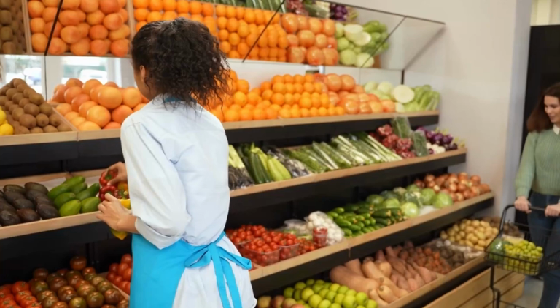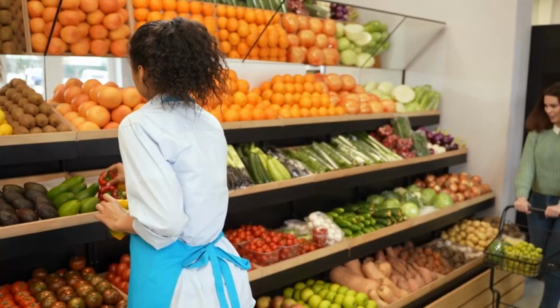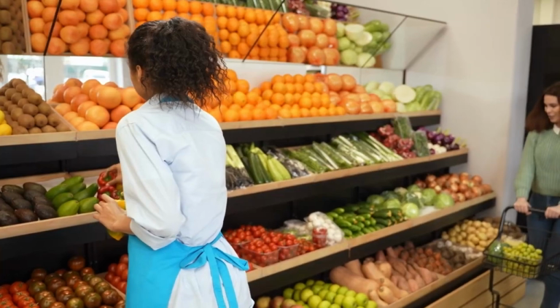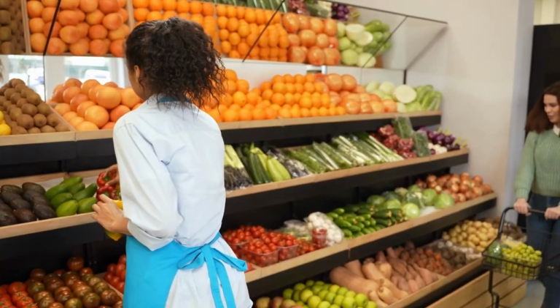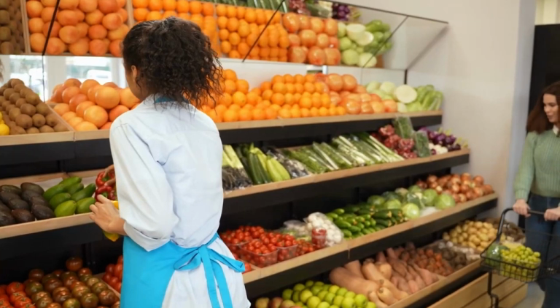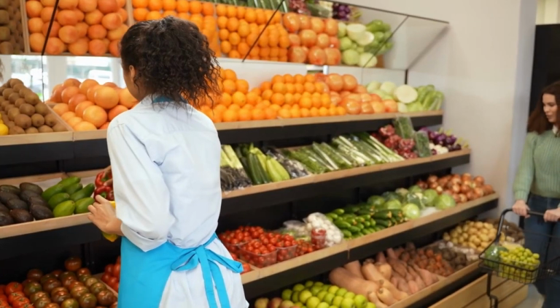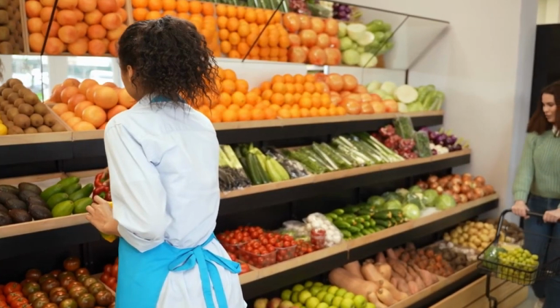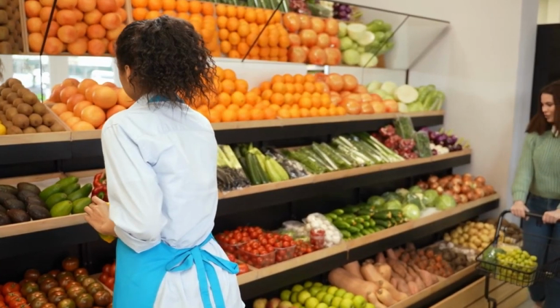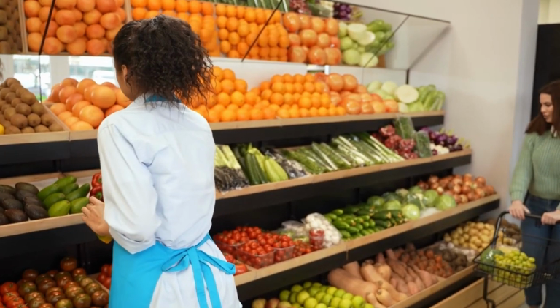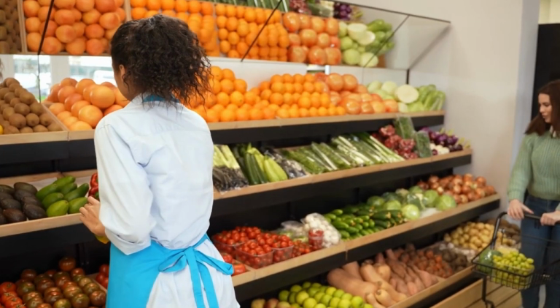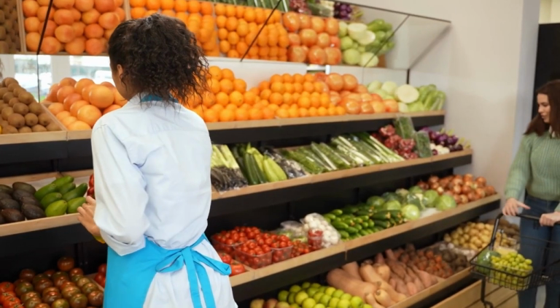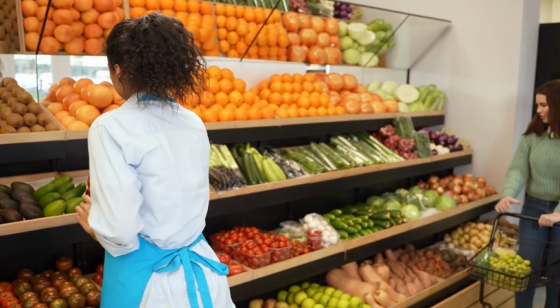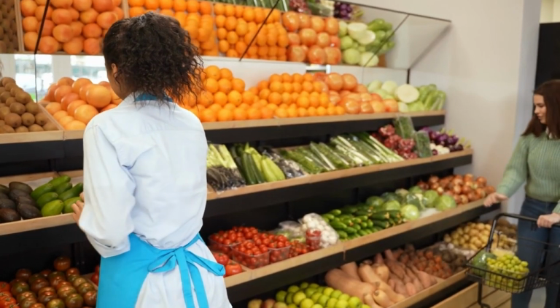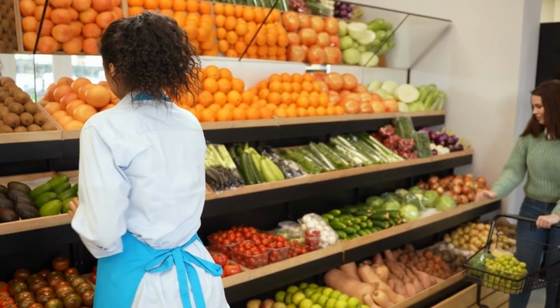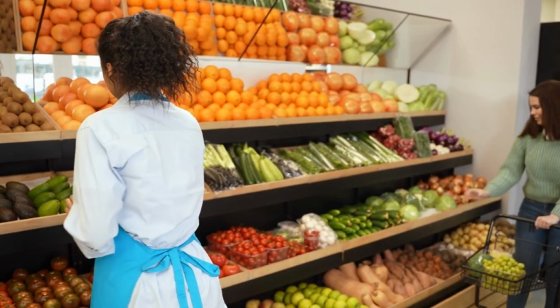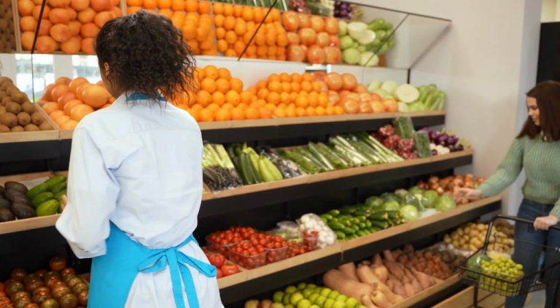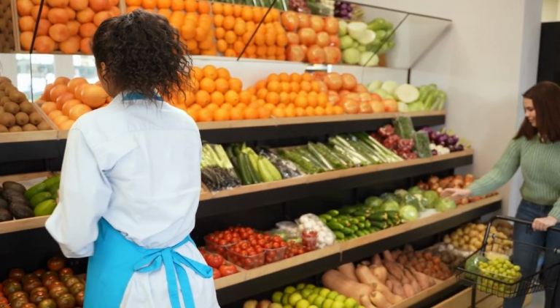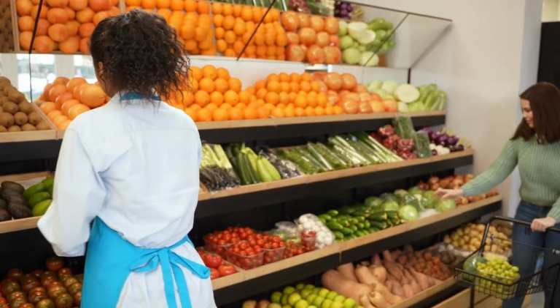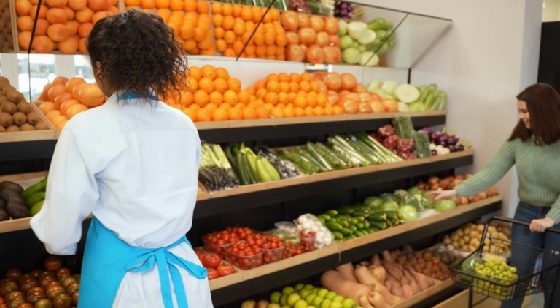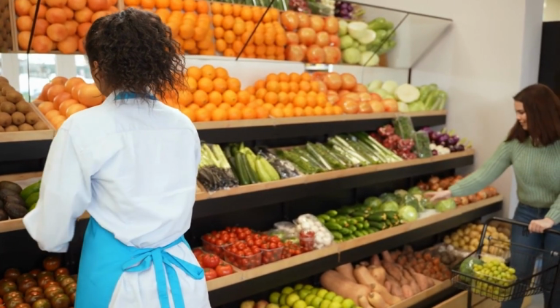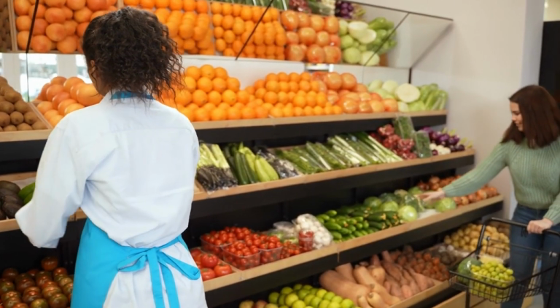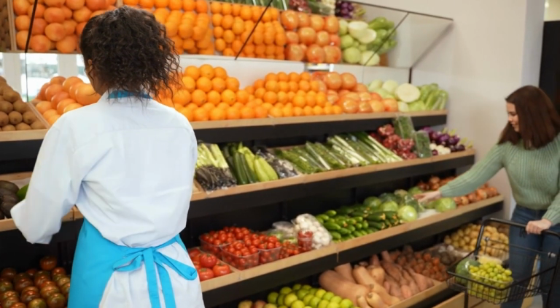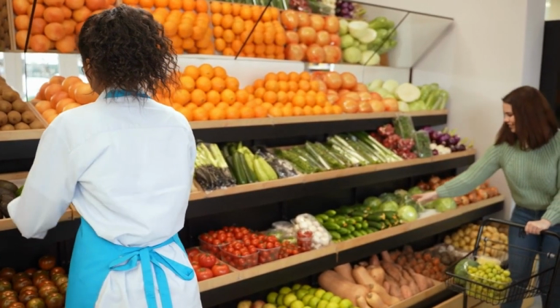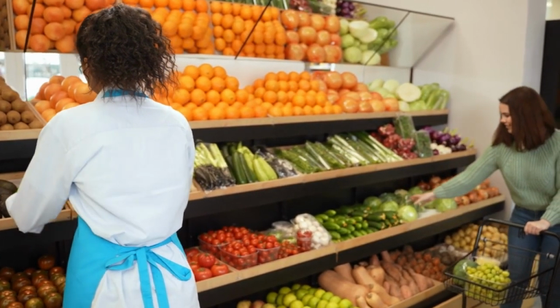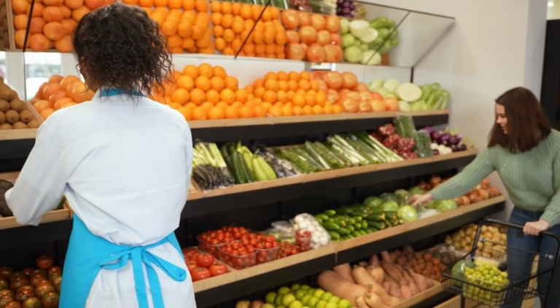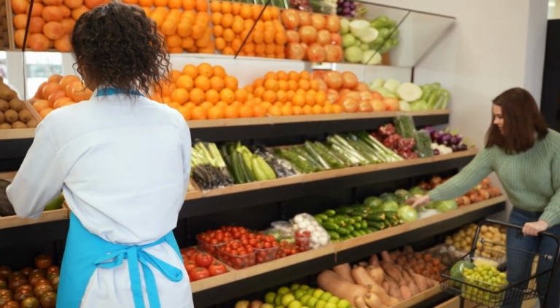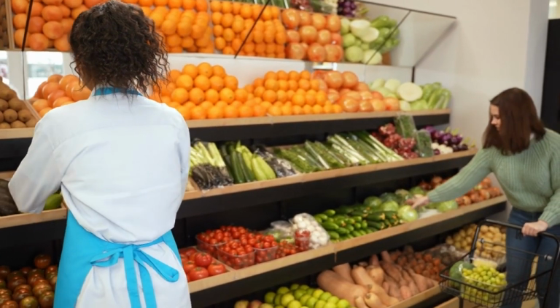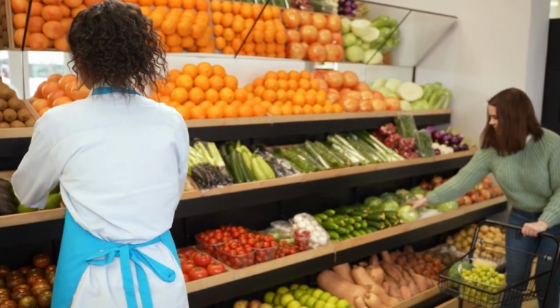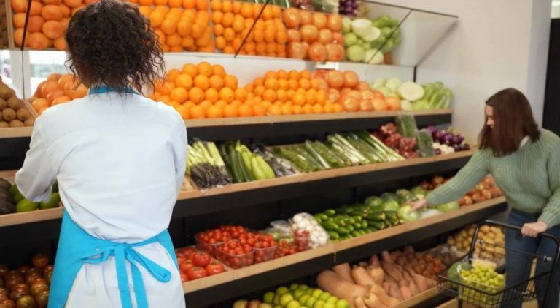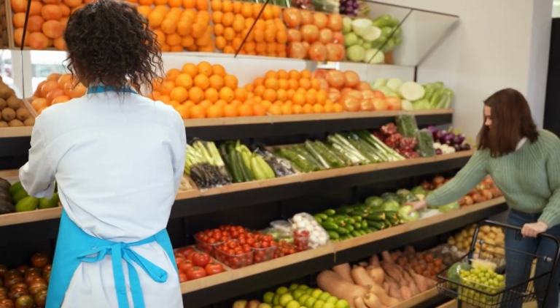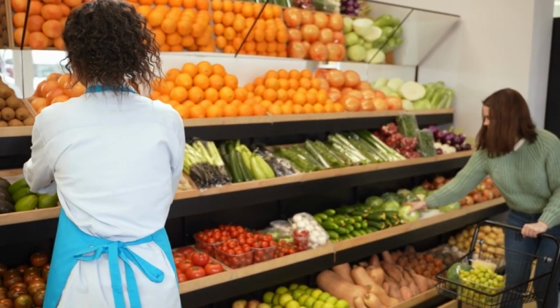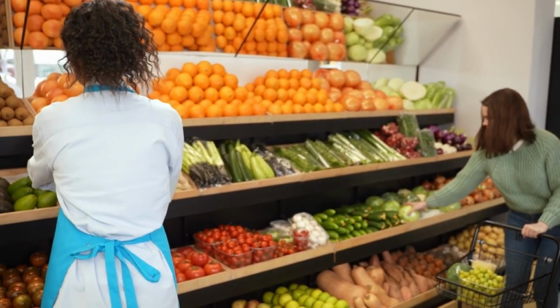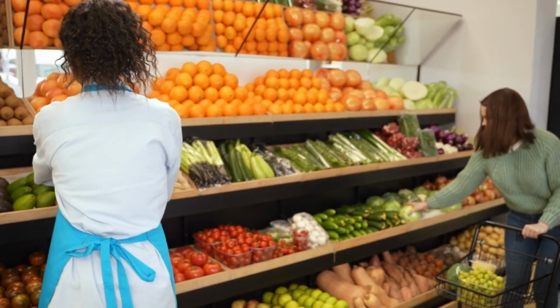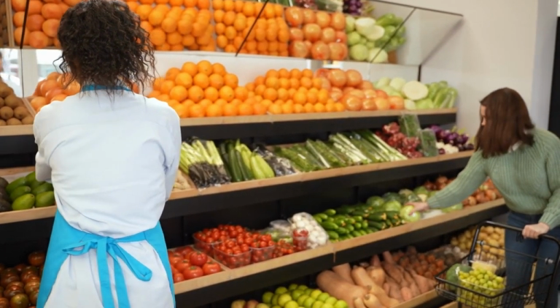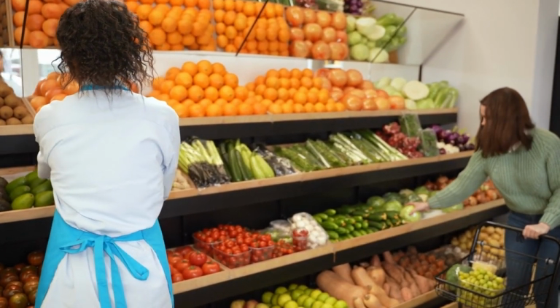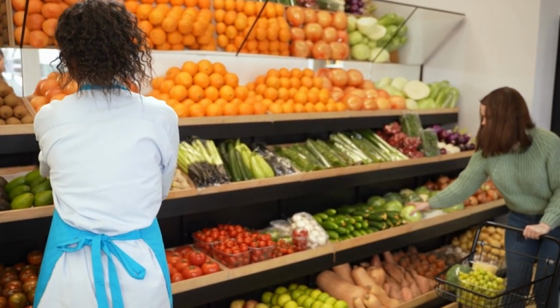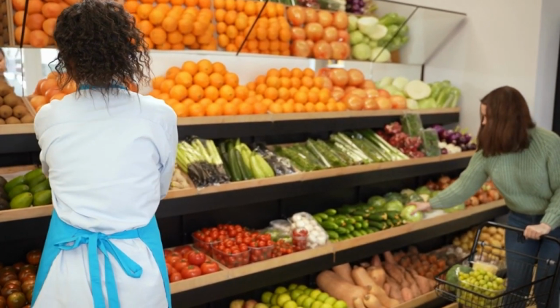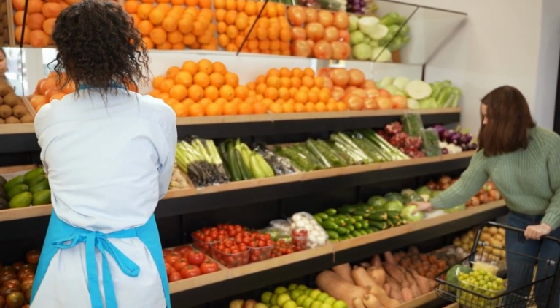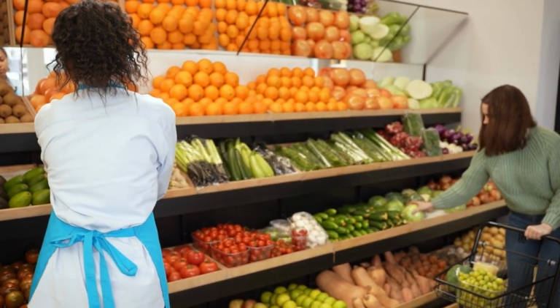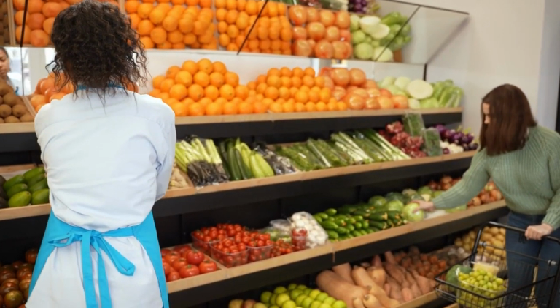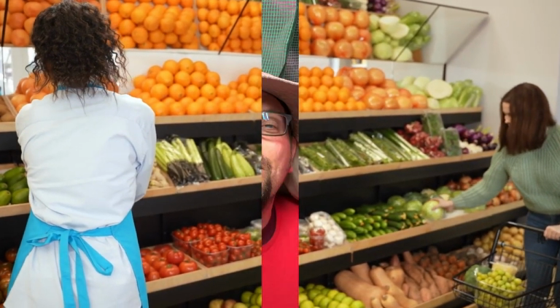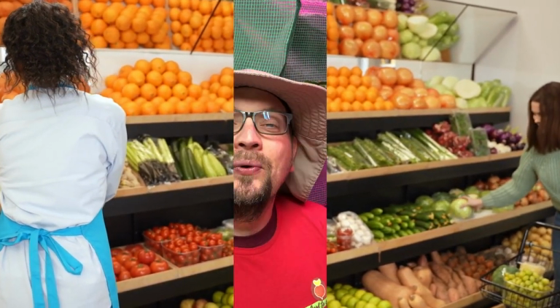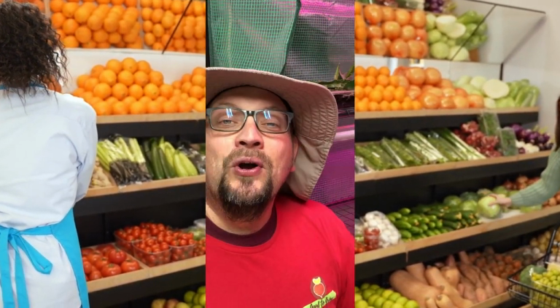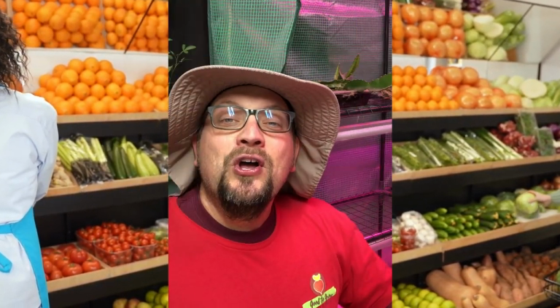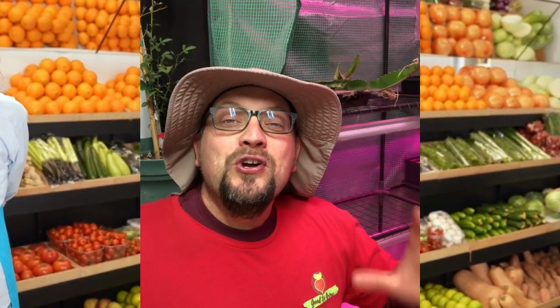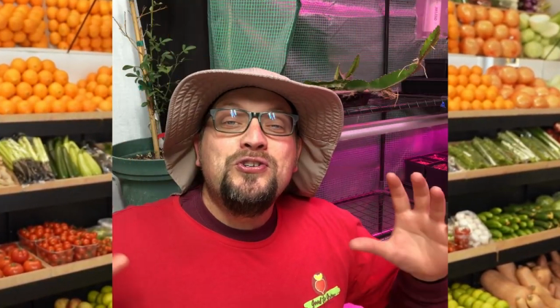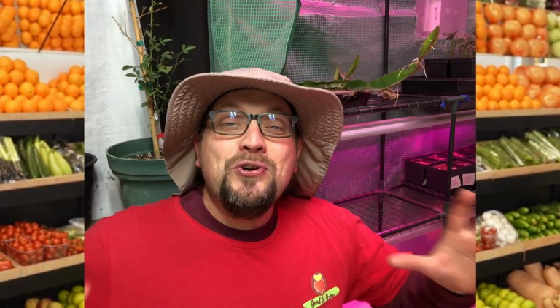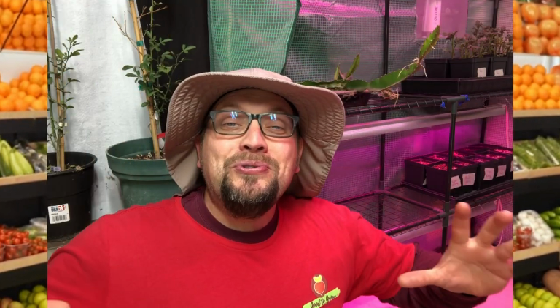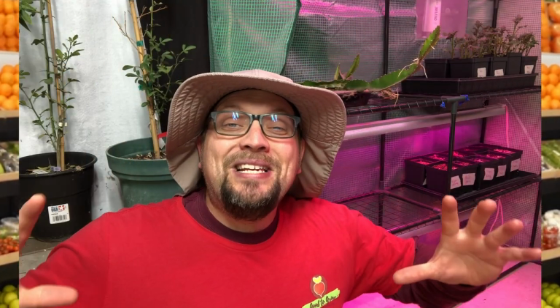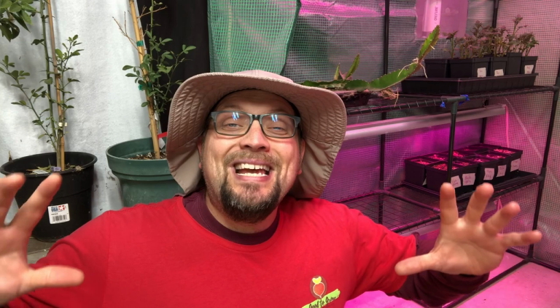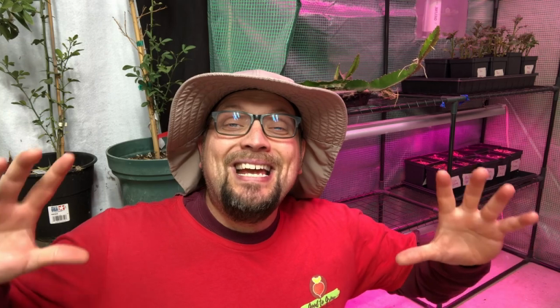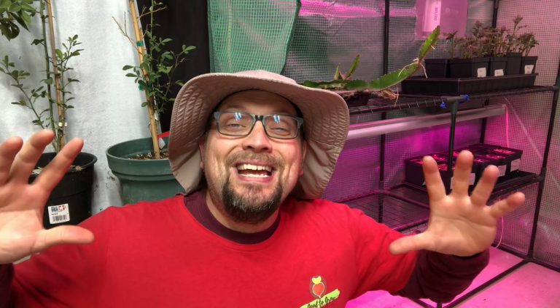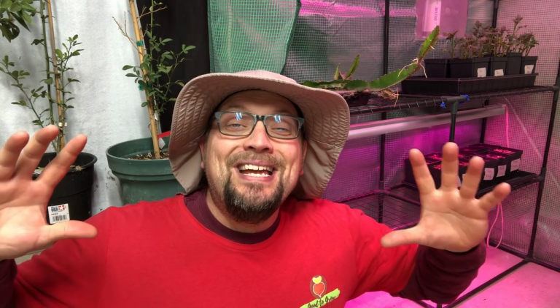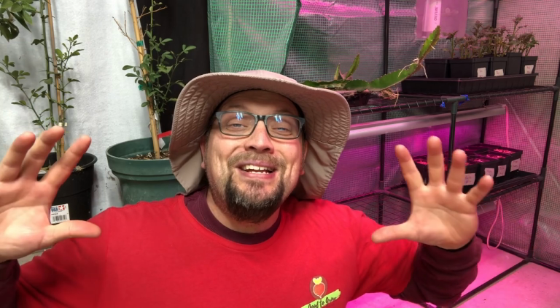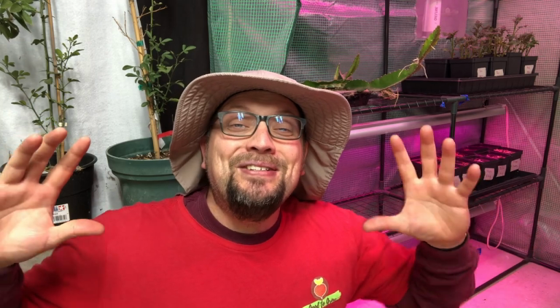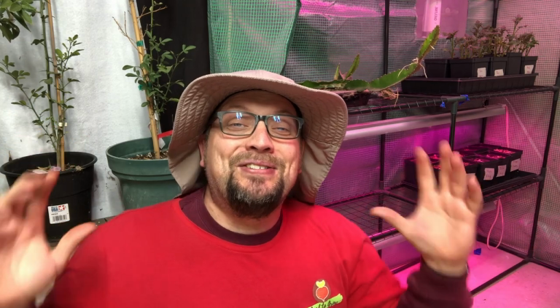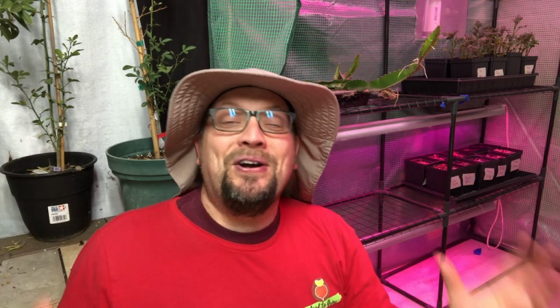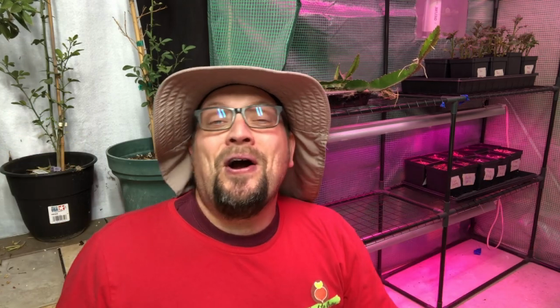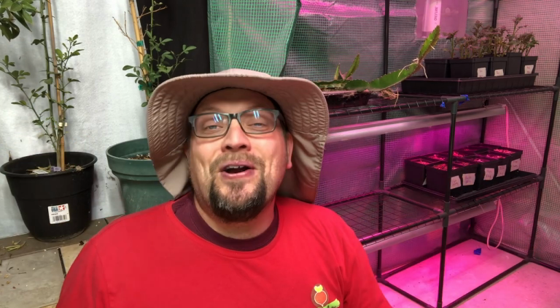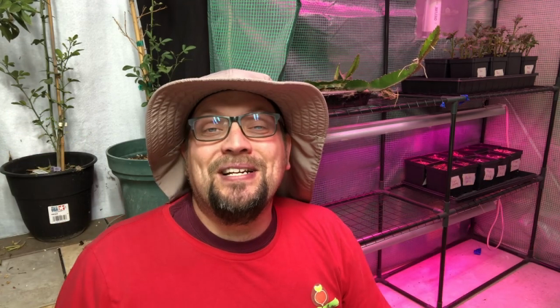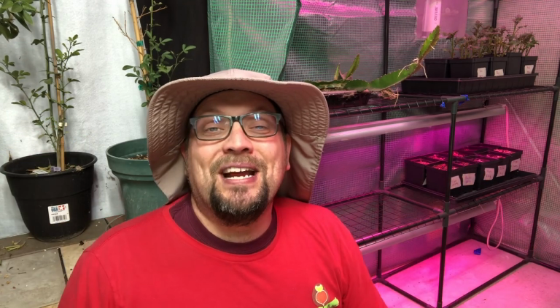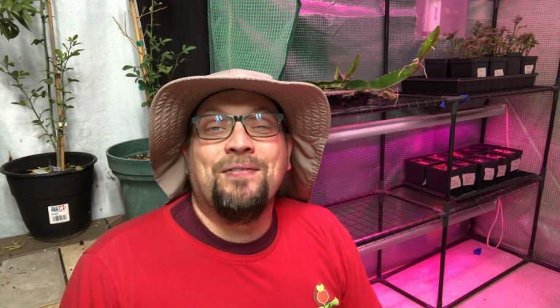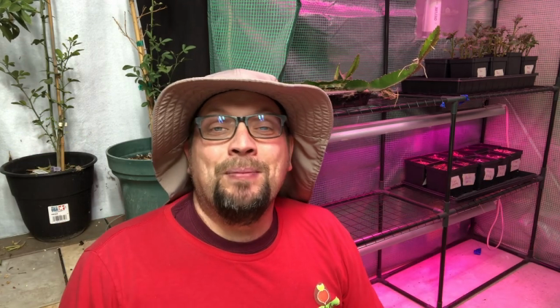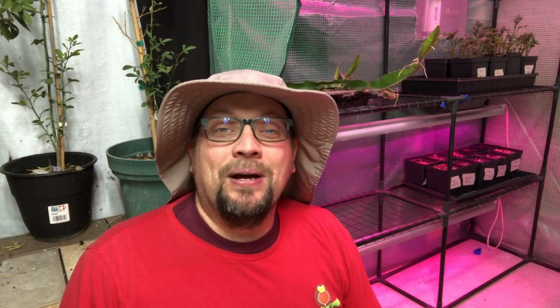Which produce item do you spend the most money on still at the grocery store? Guten gardening everybody!